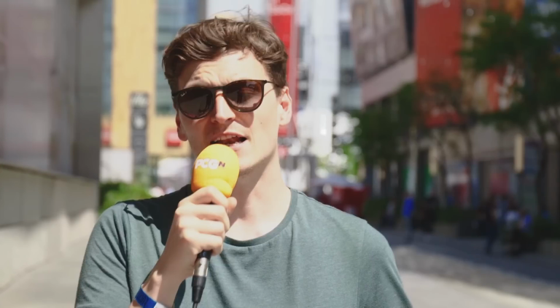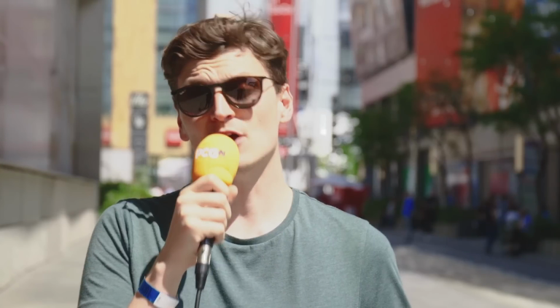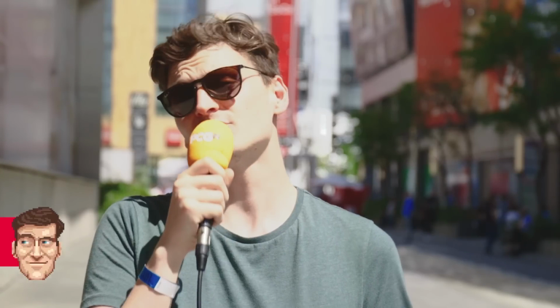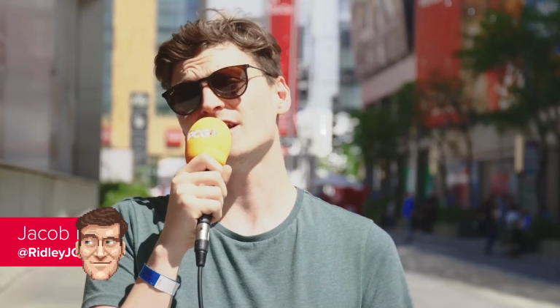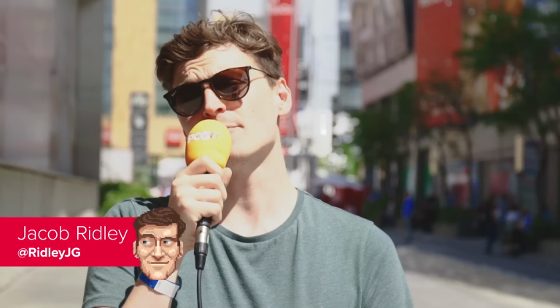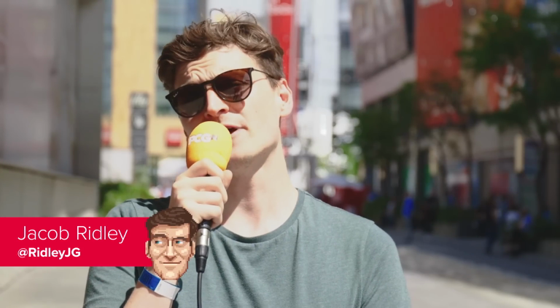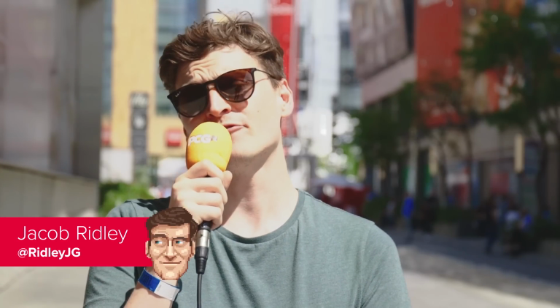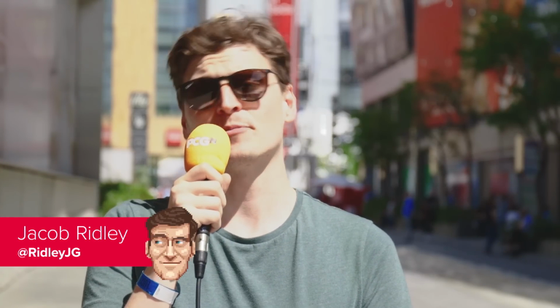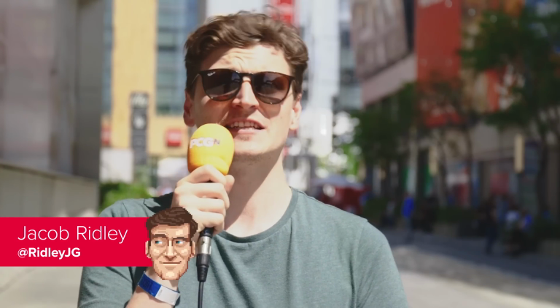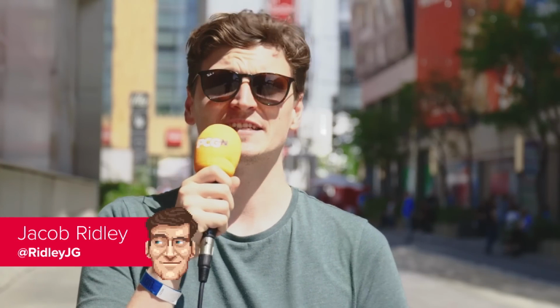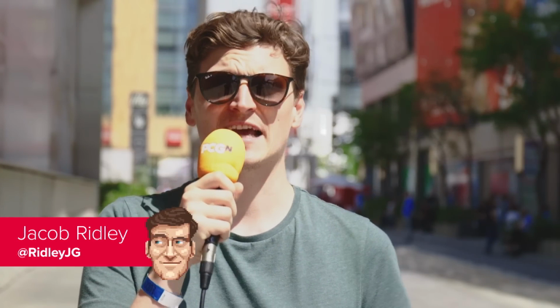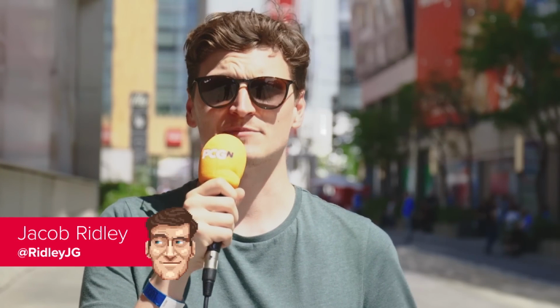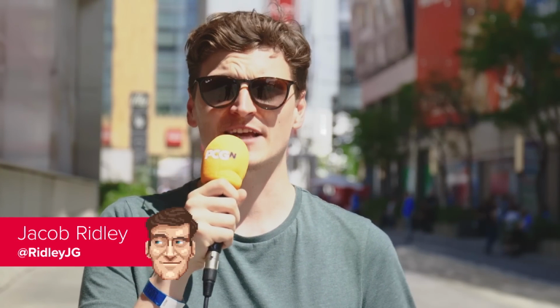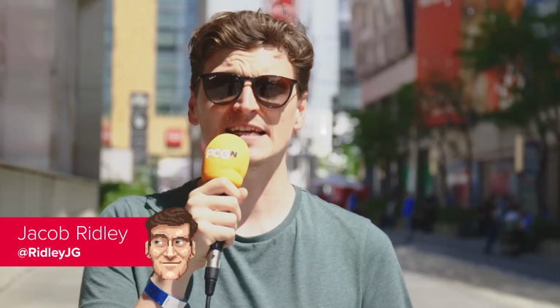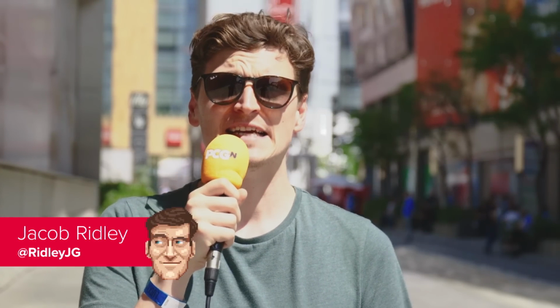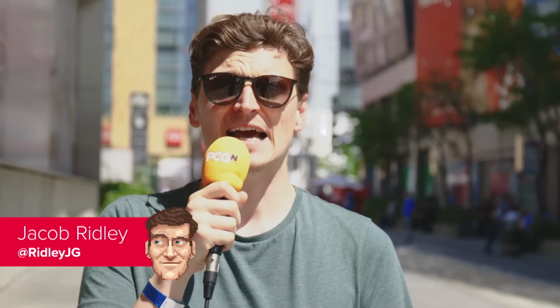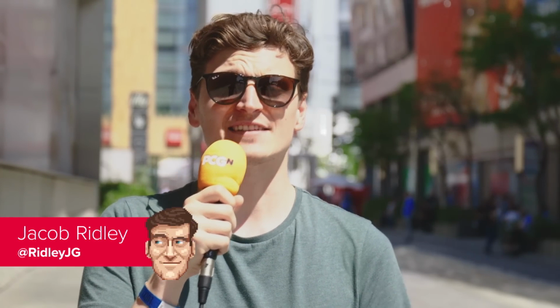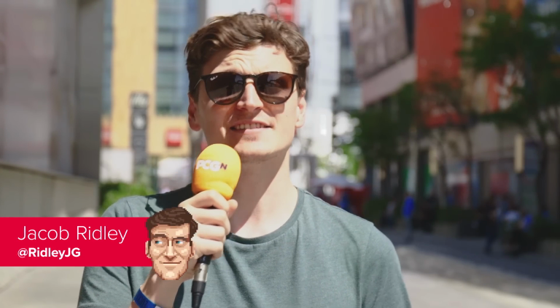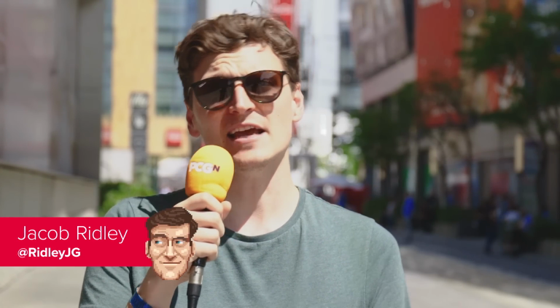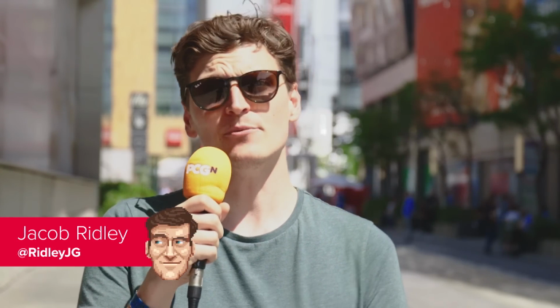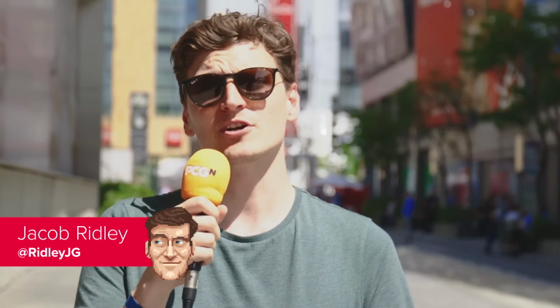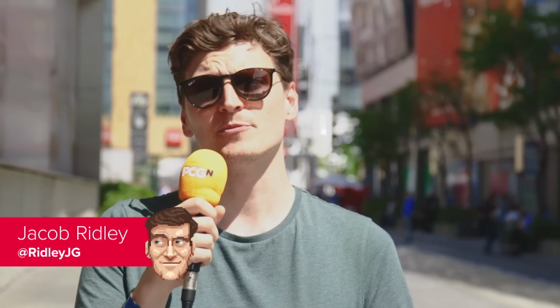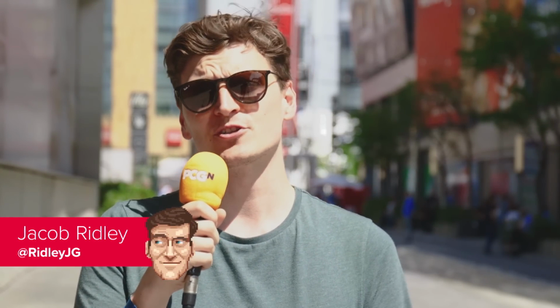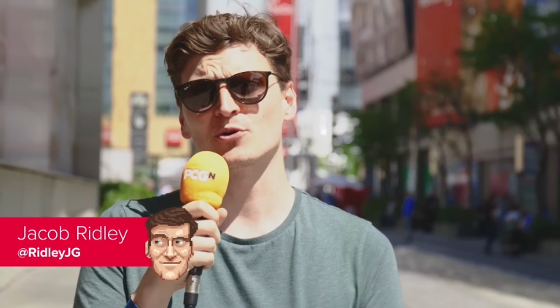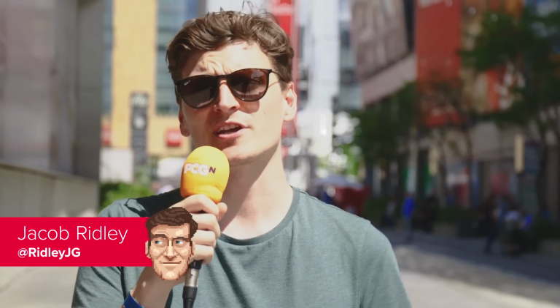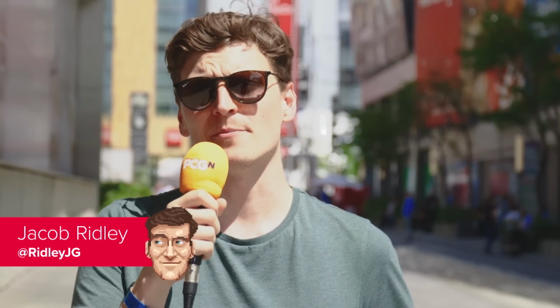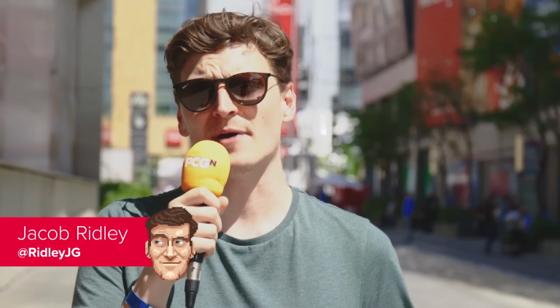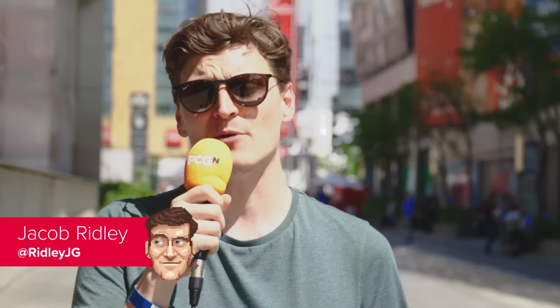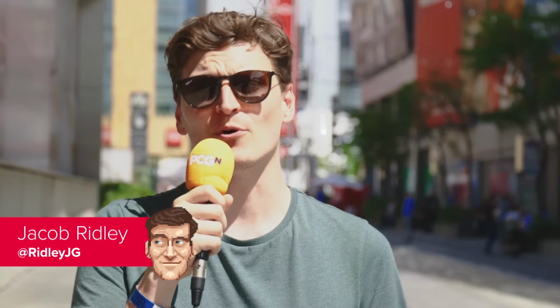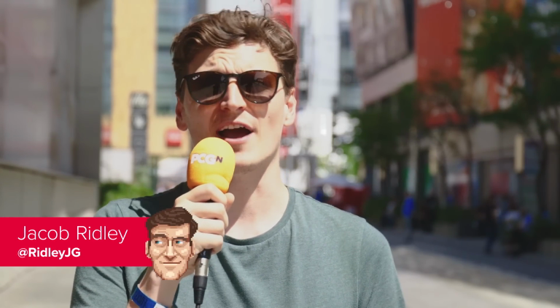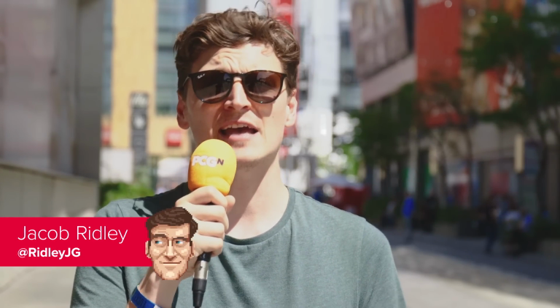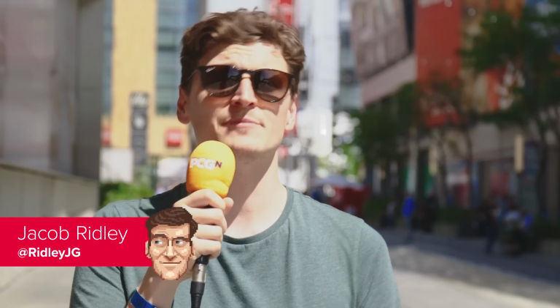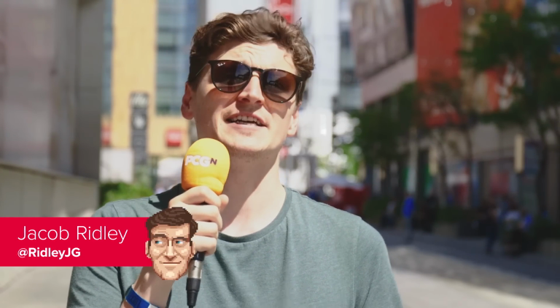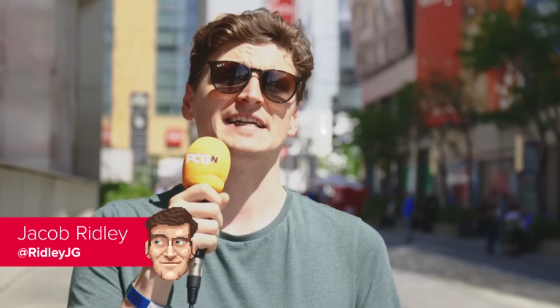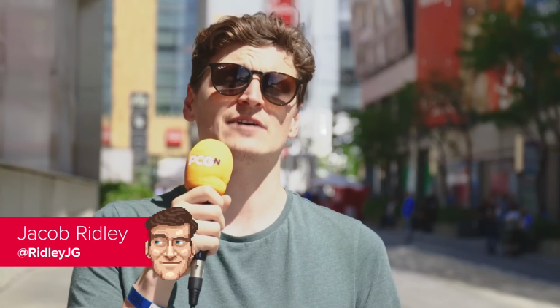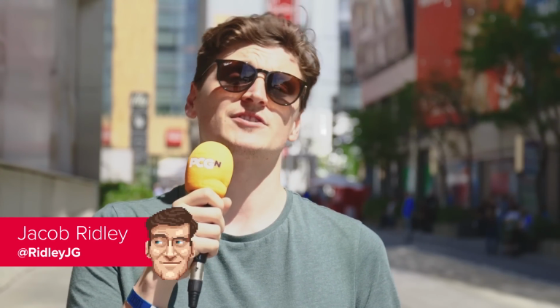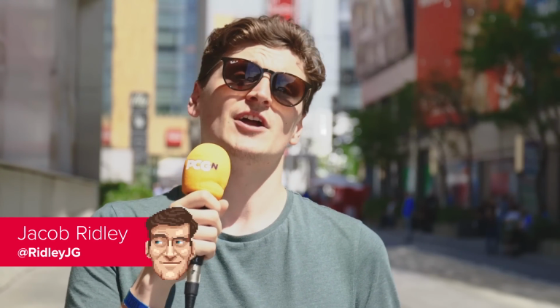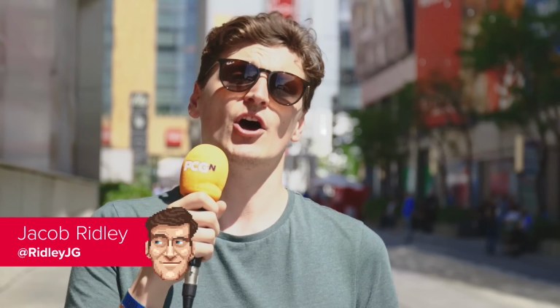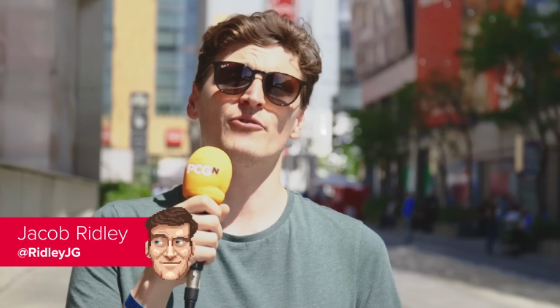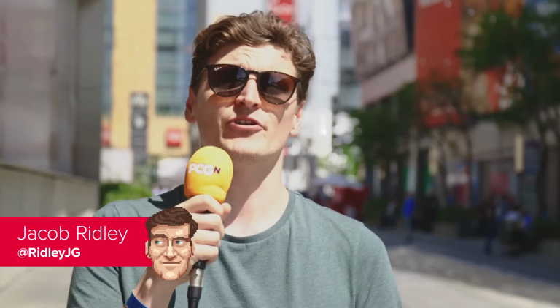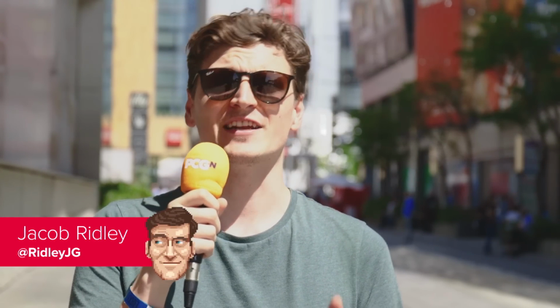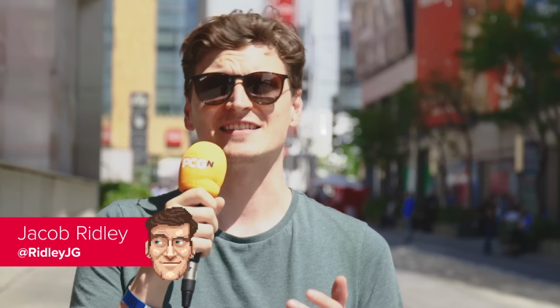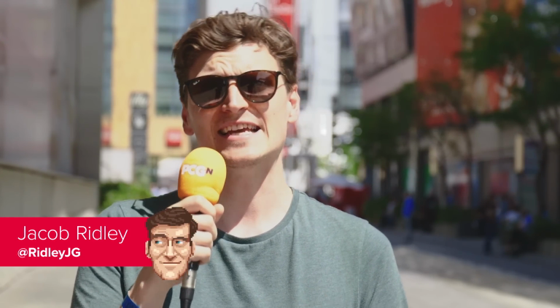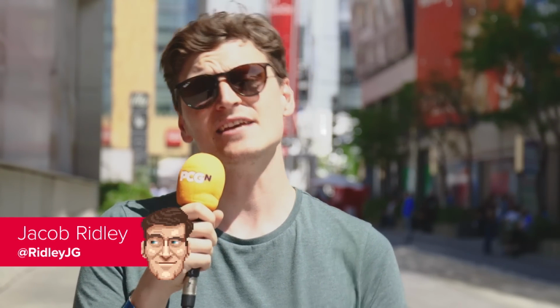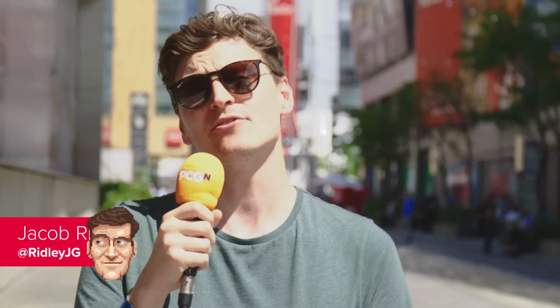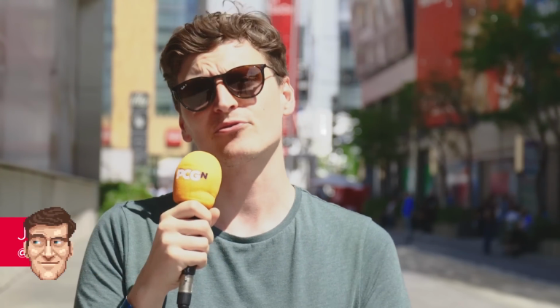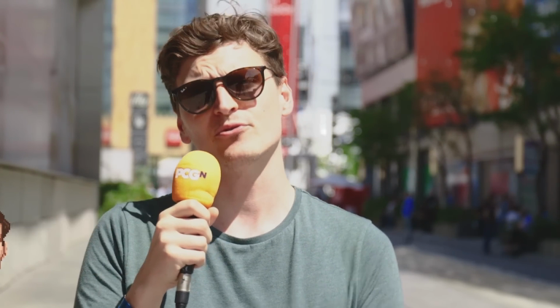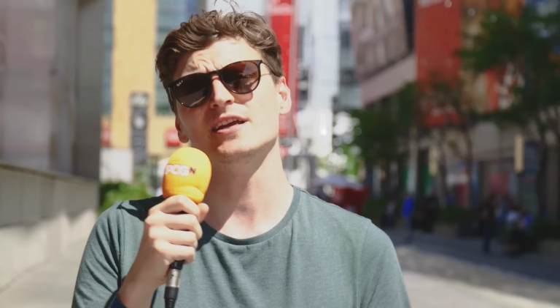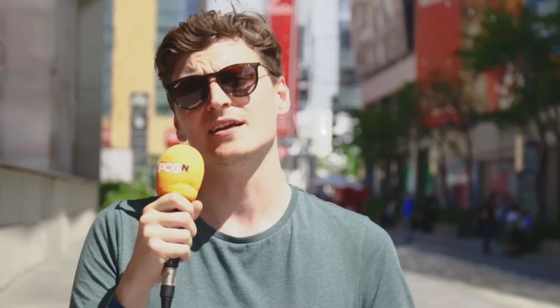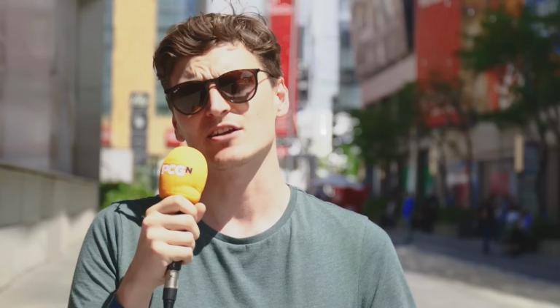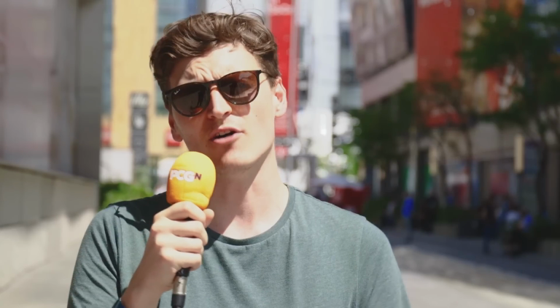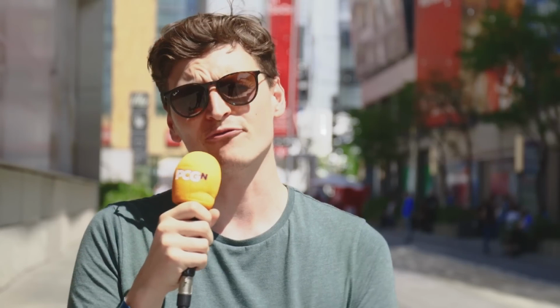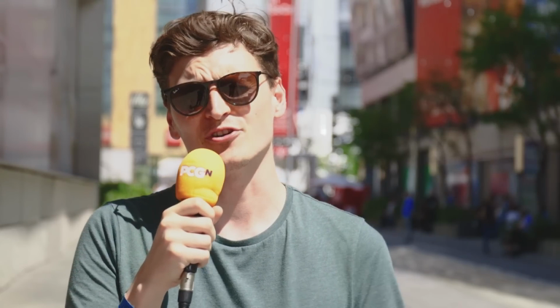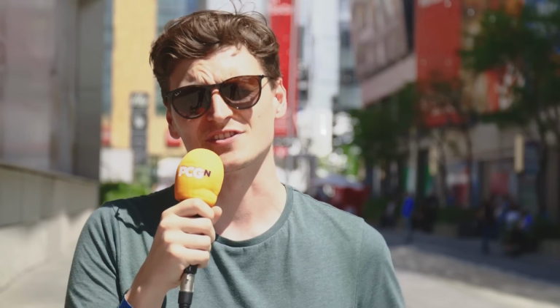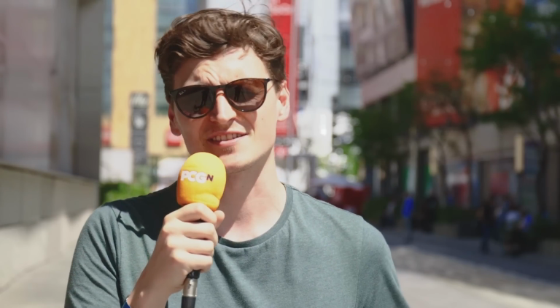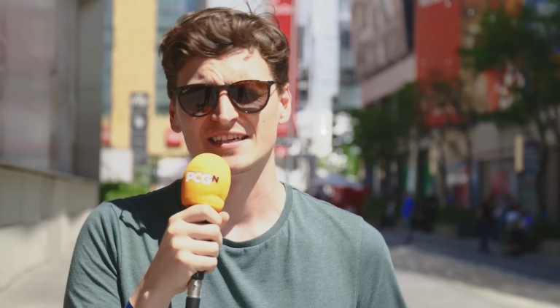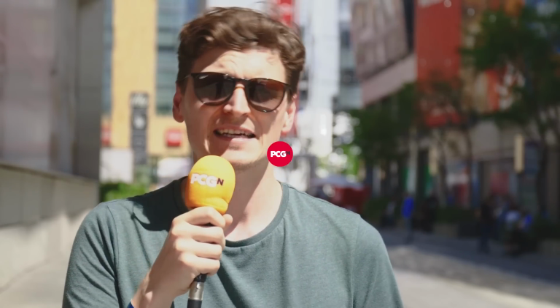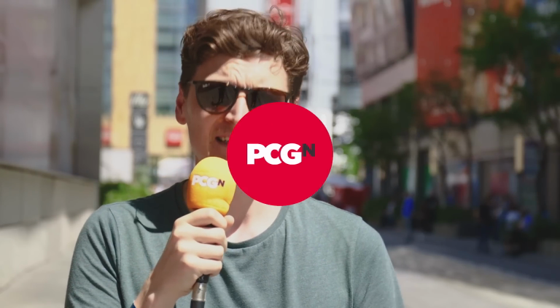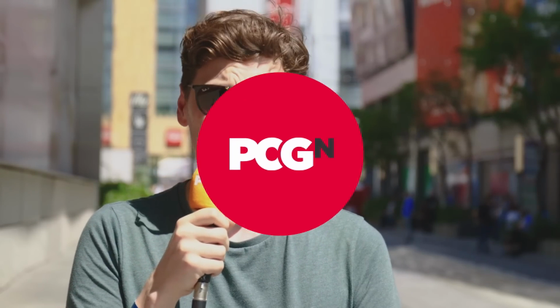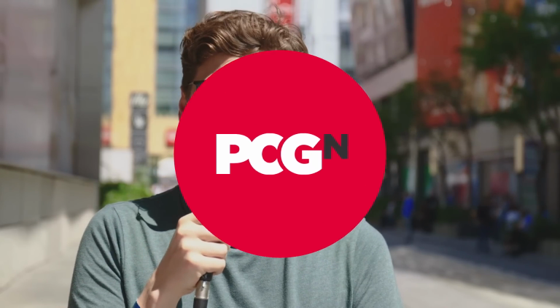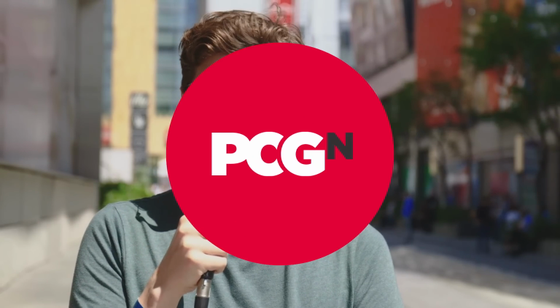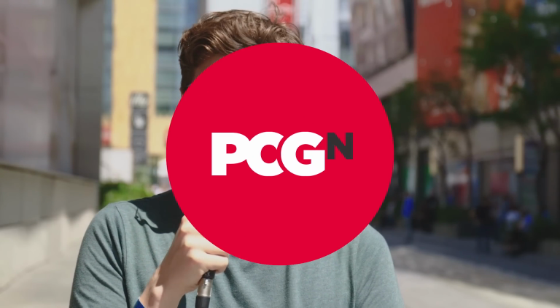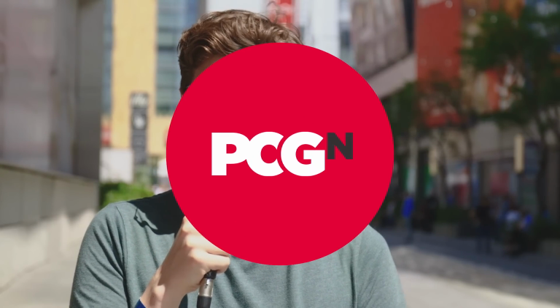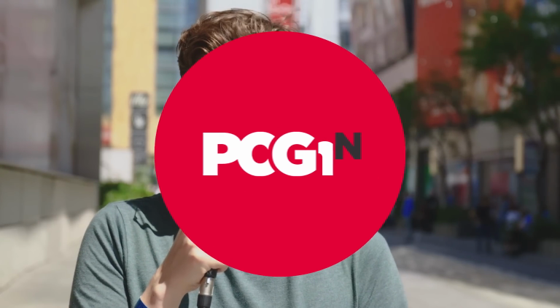Hello, Jacob here for PCGamesN, and today we're going to be talking about what AMD announced over at its E3 conference. Let's get to it.